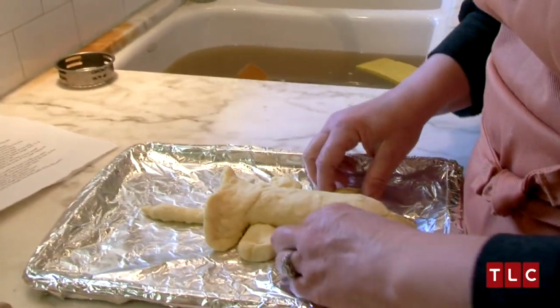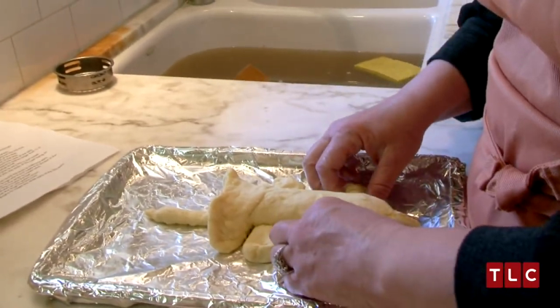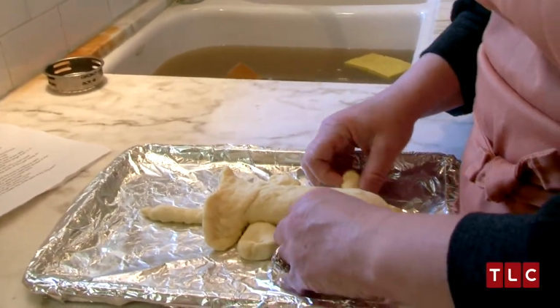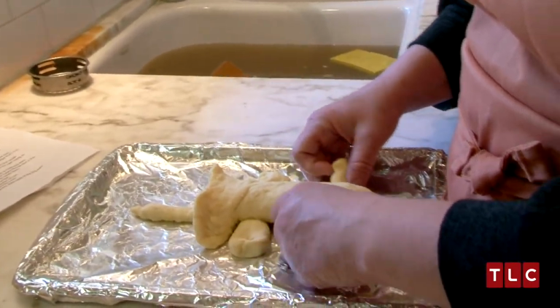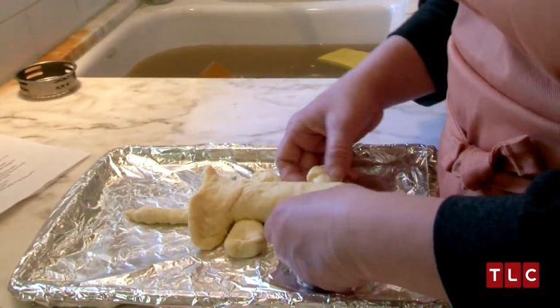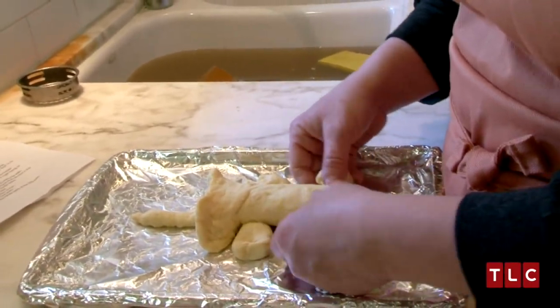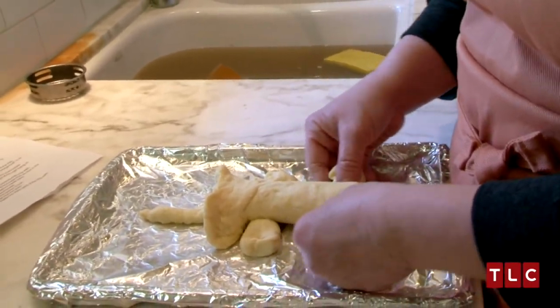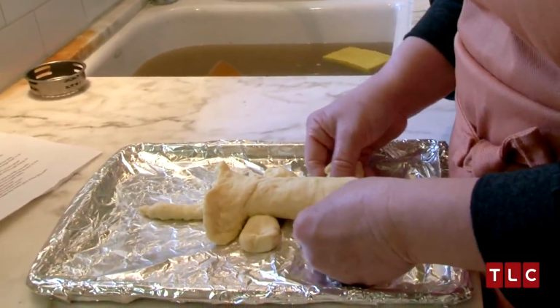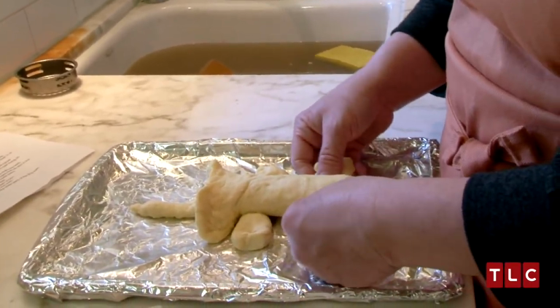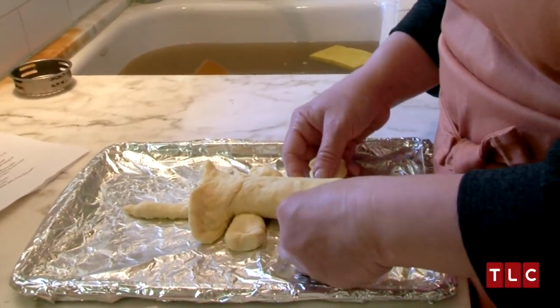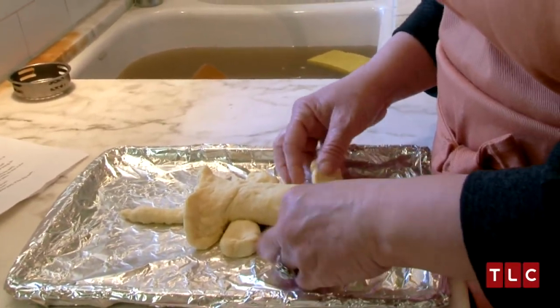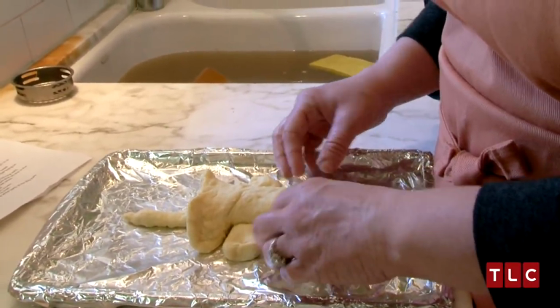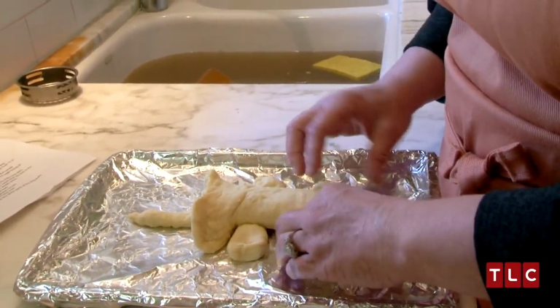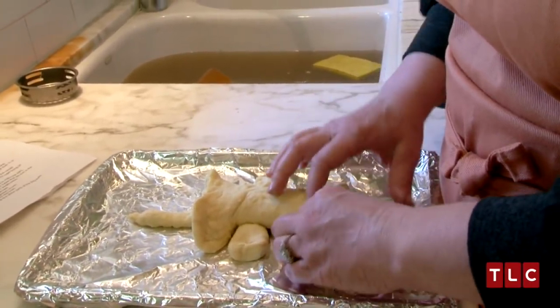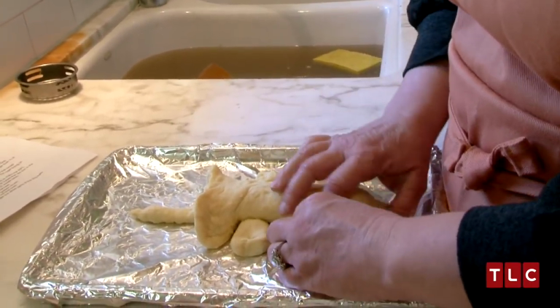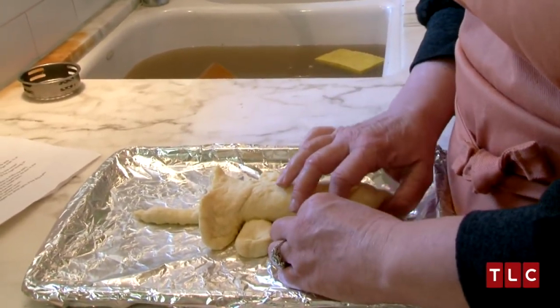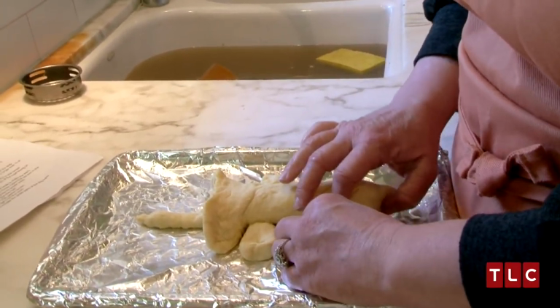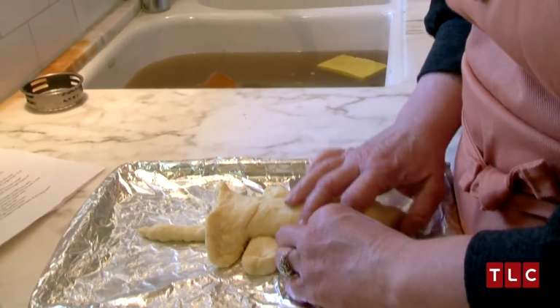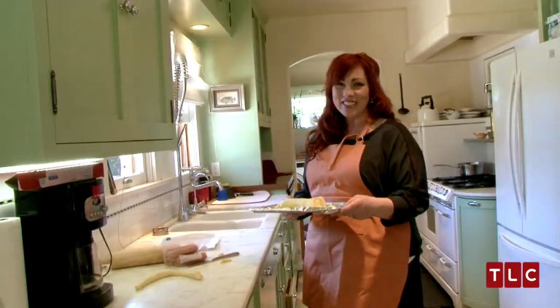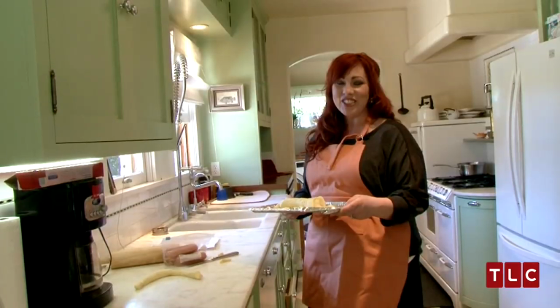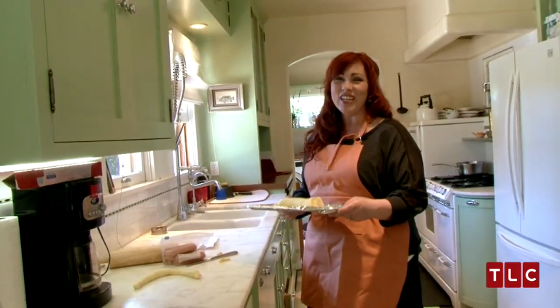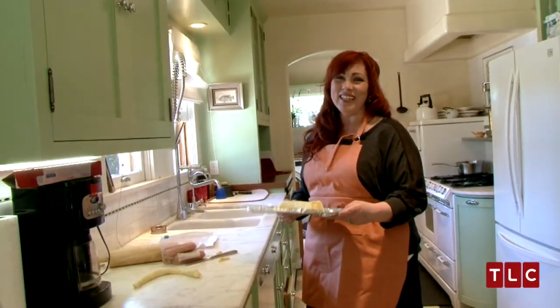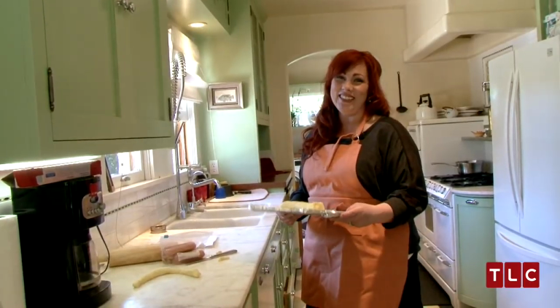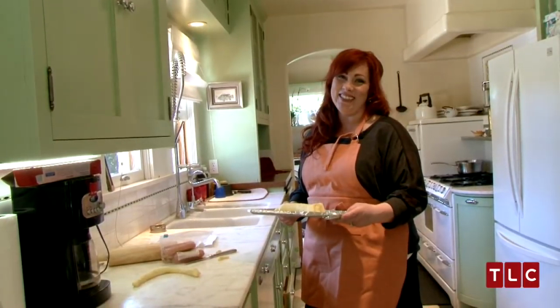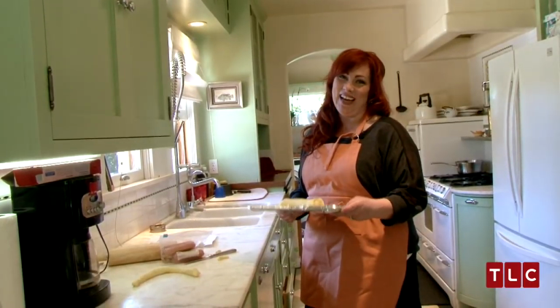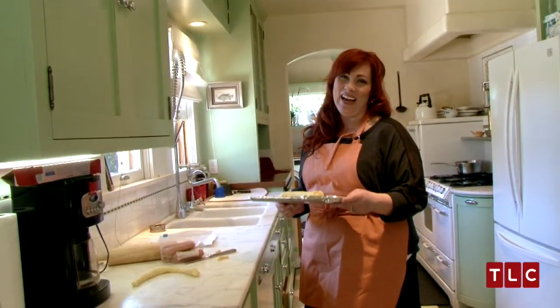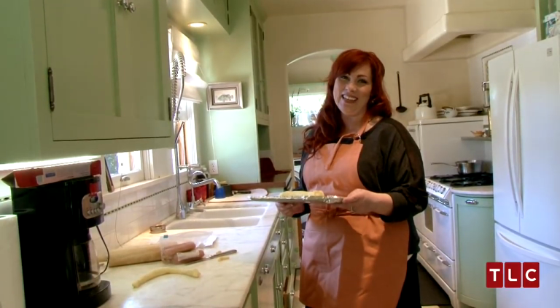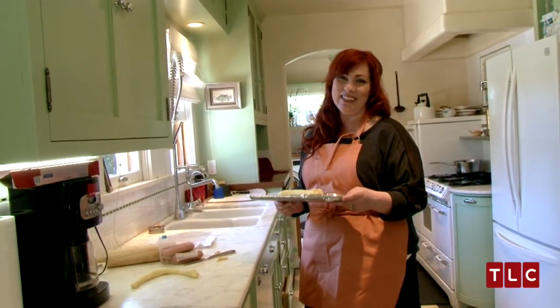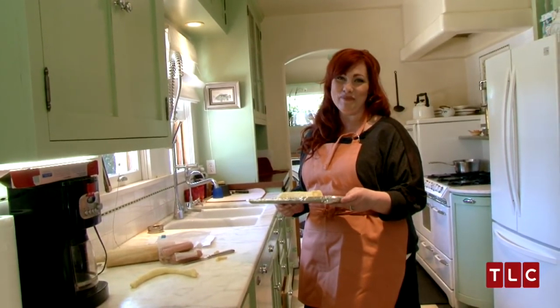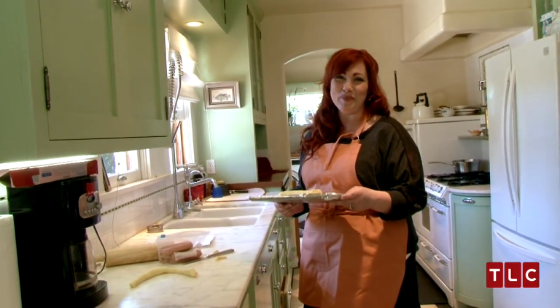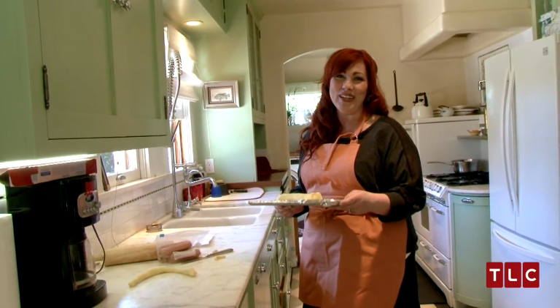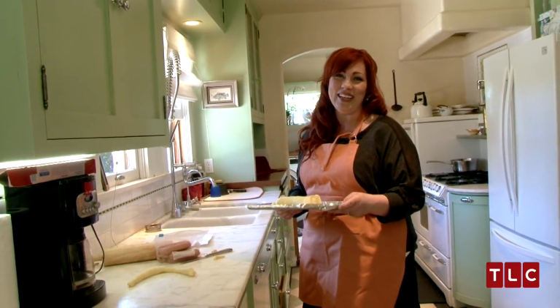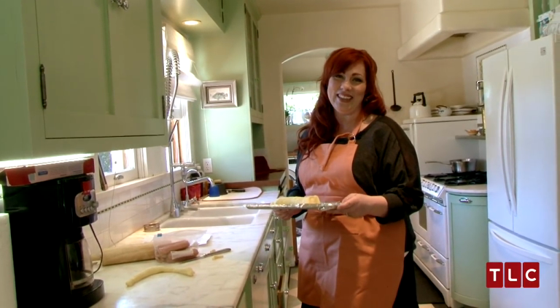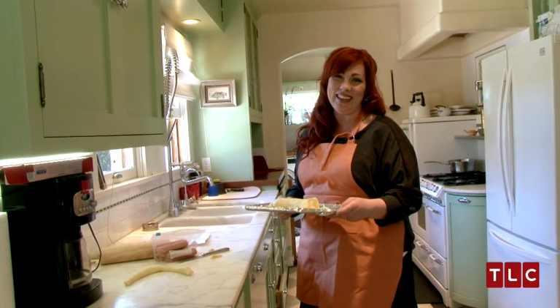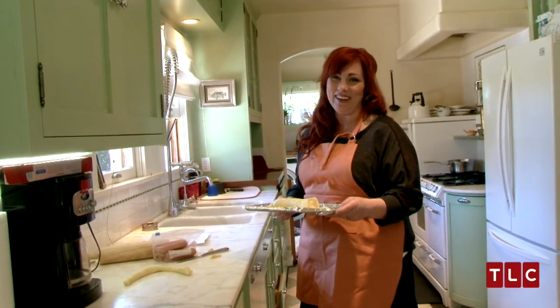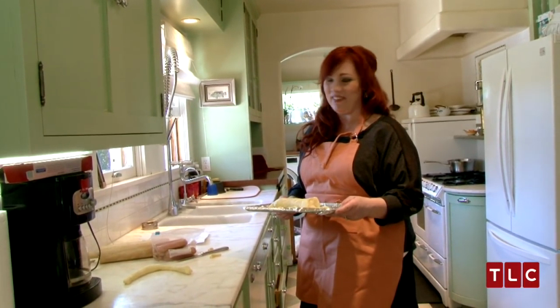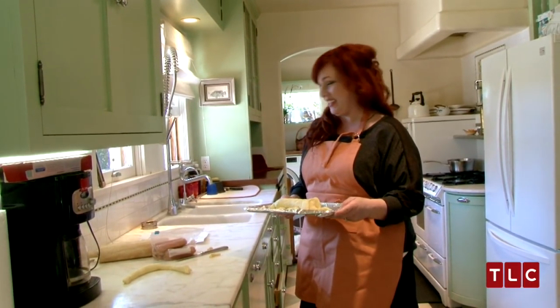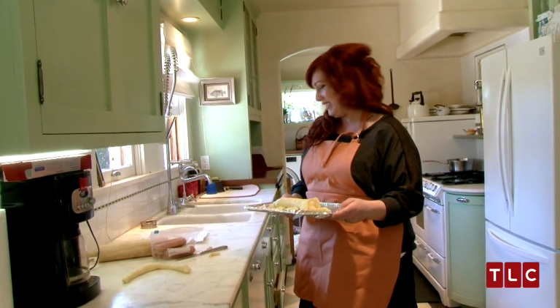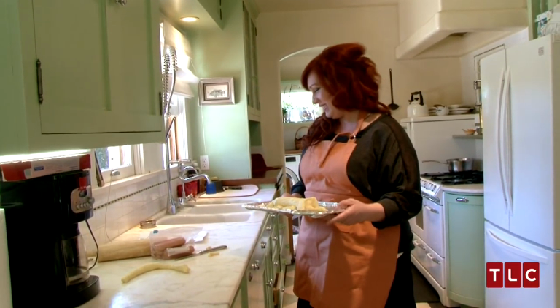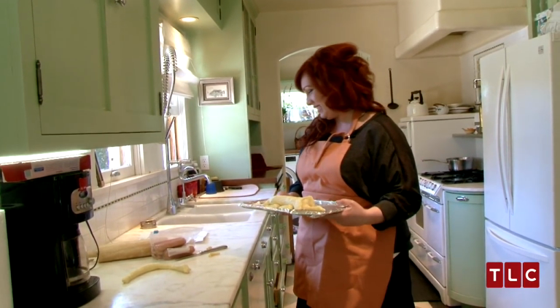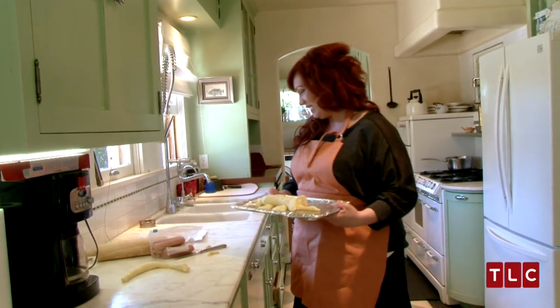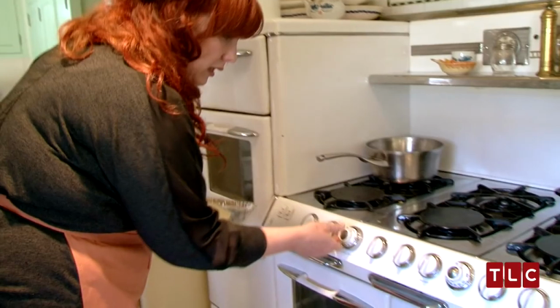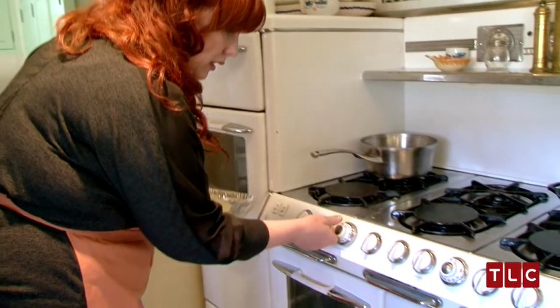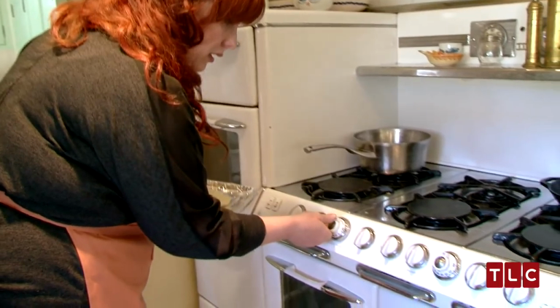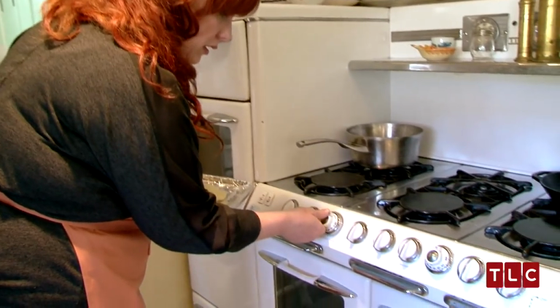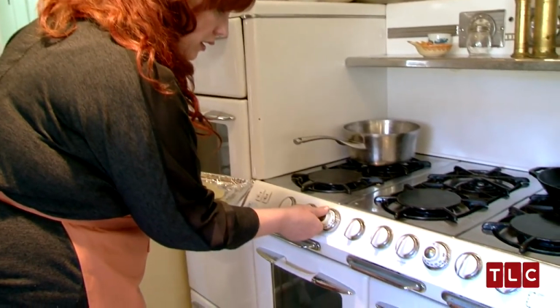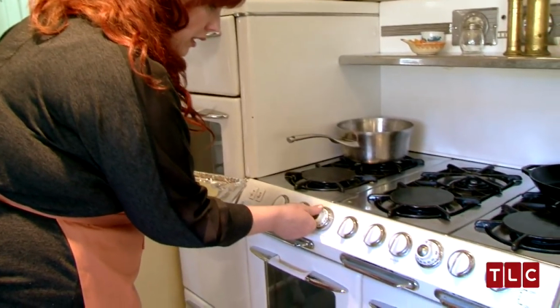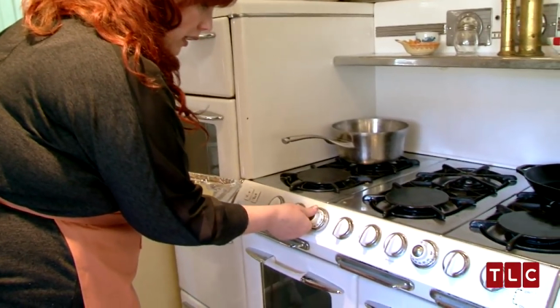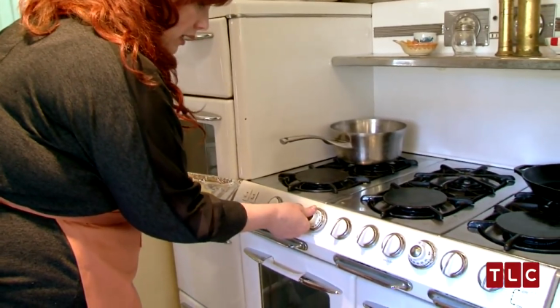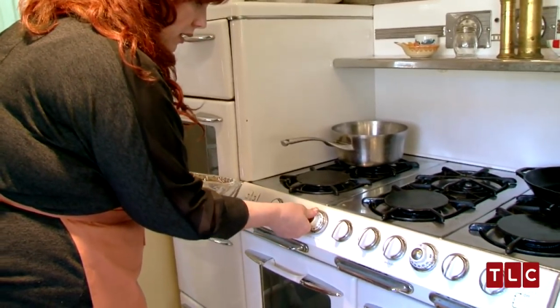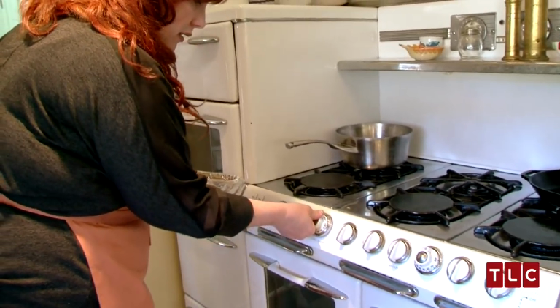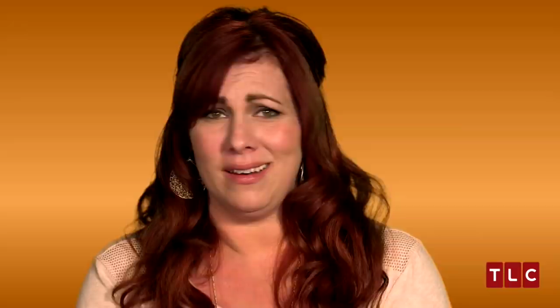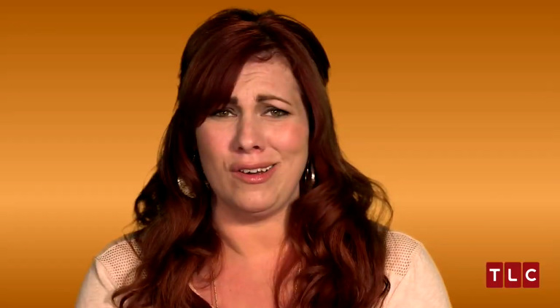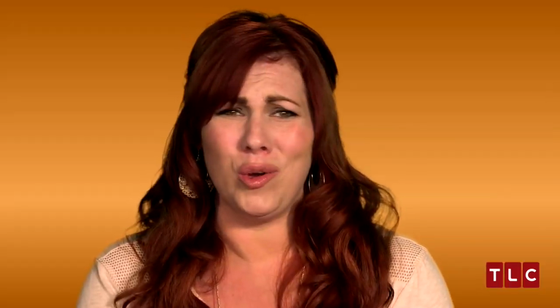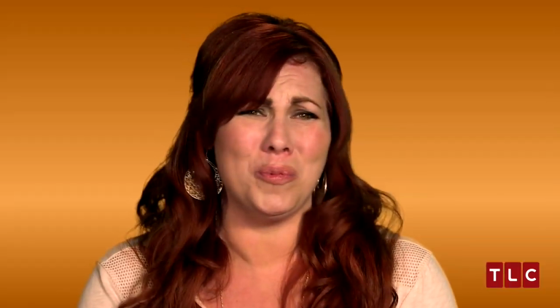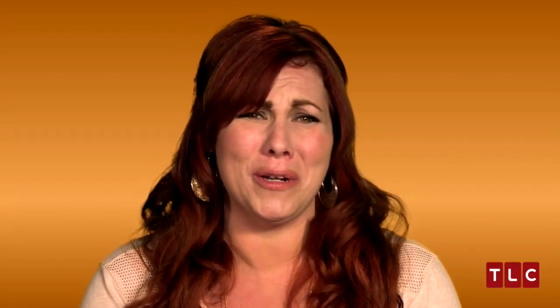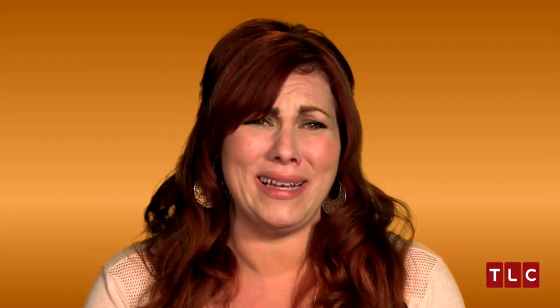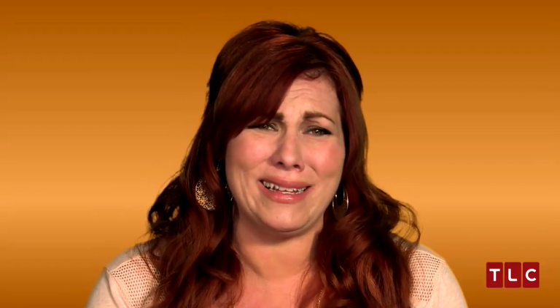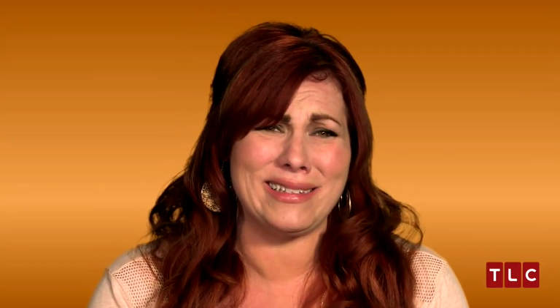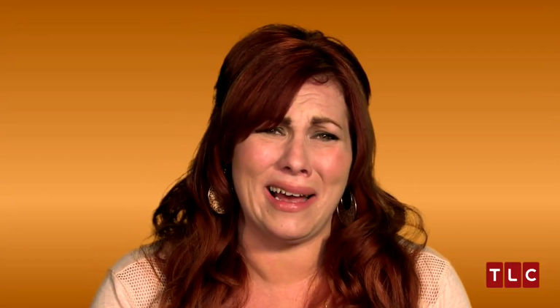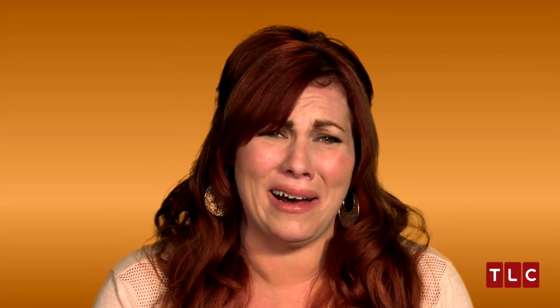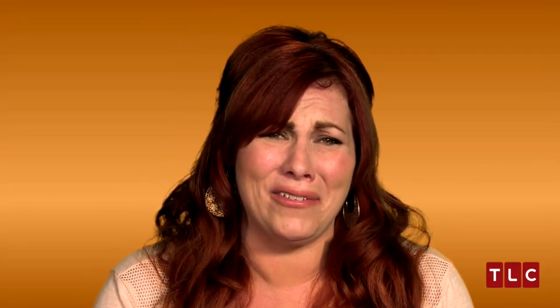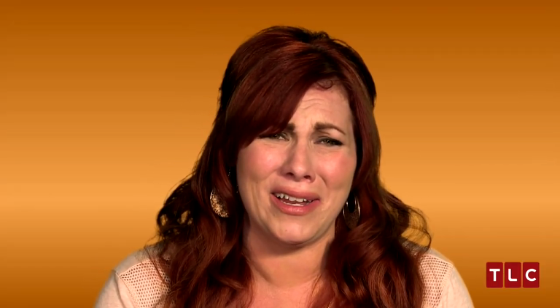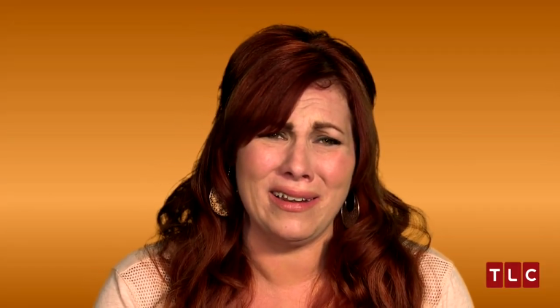I'm almost at the oven part. I didn't preheat the oven. Who preheats an oven?